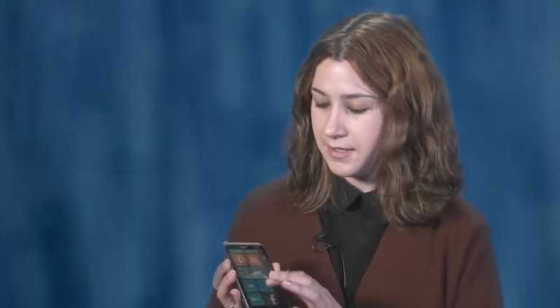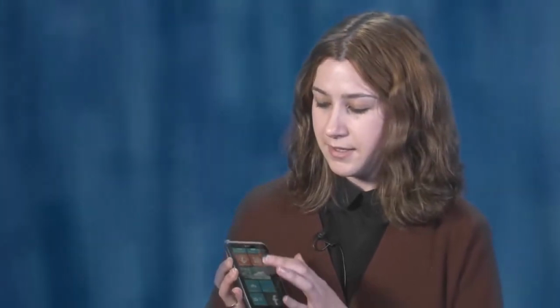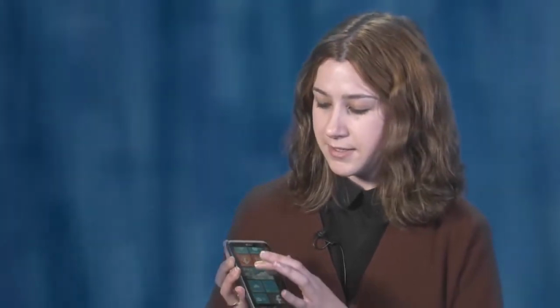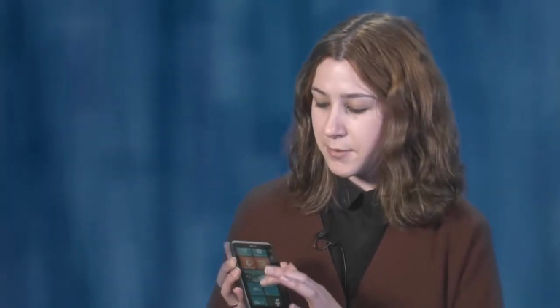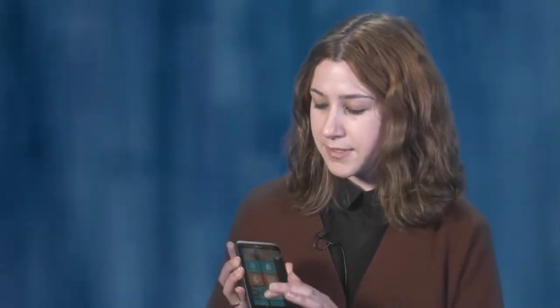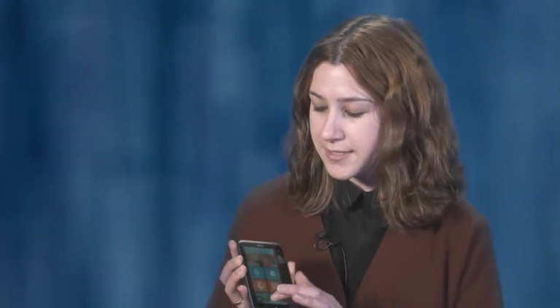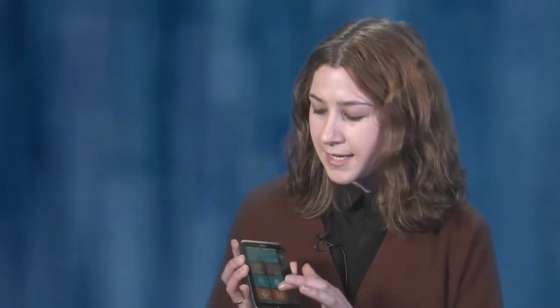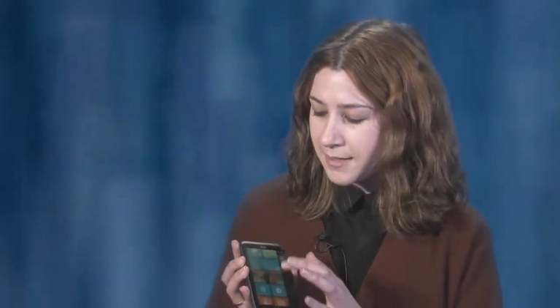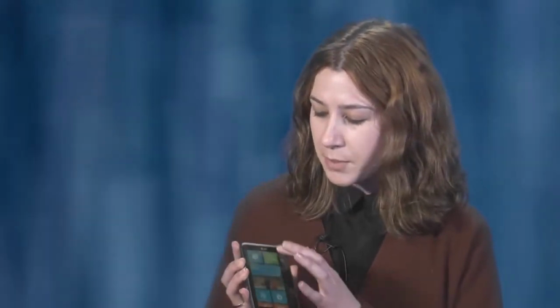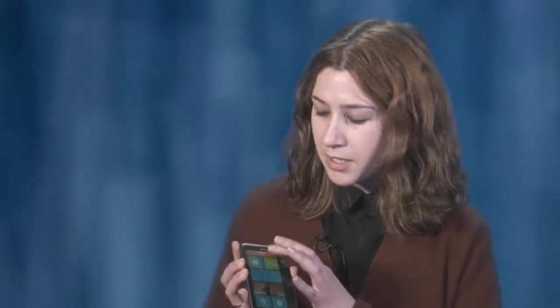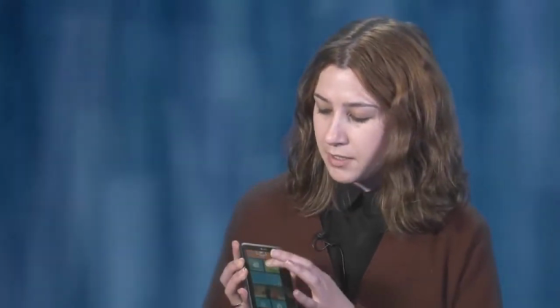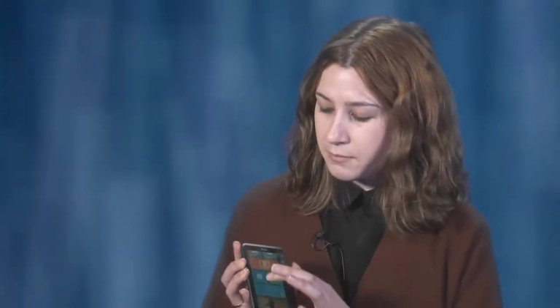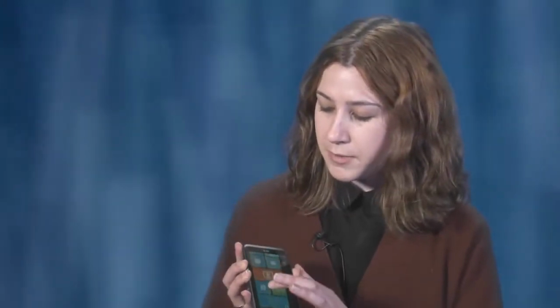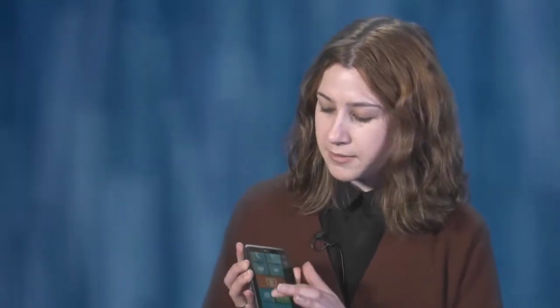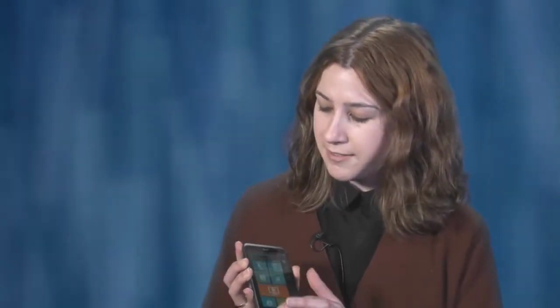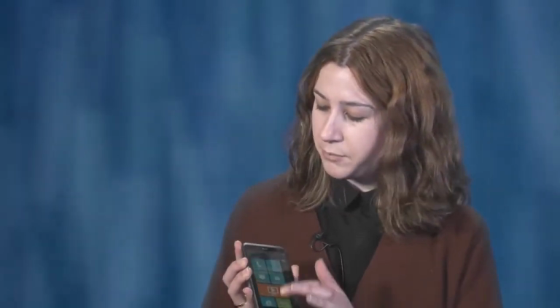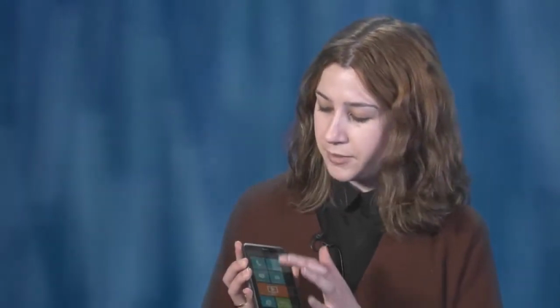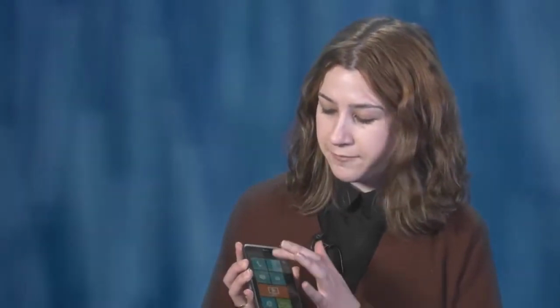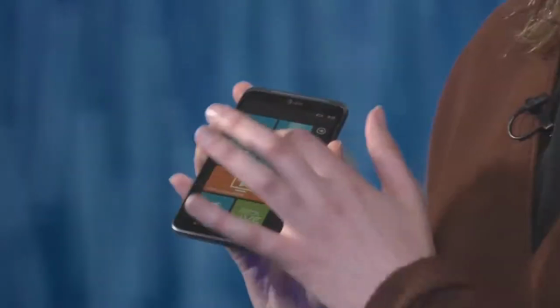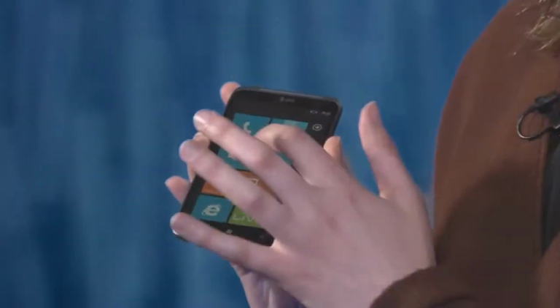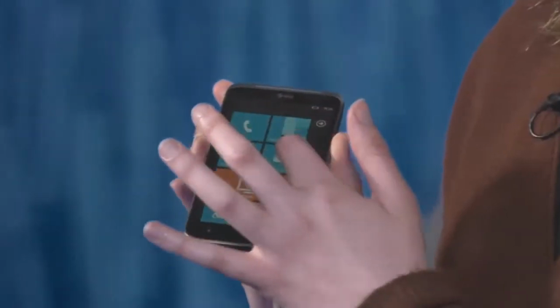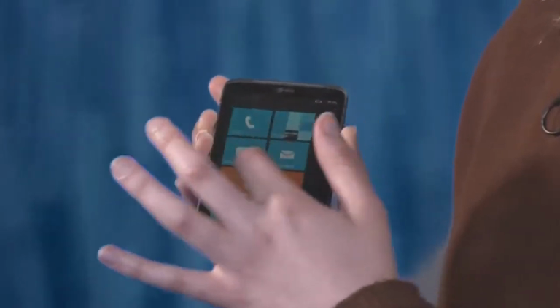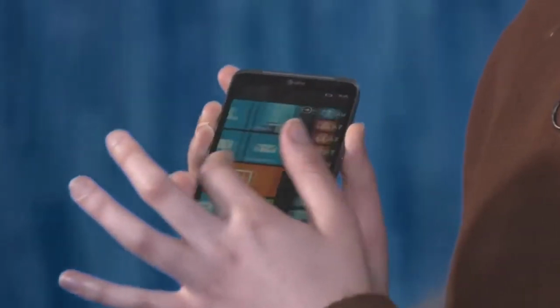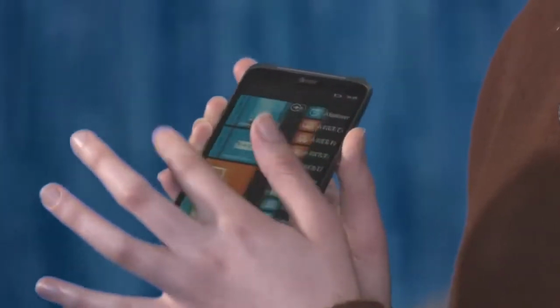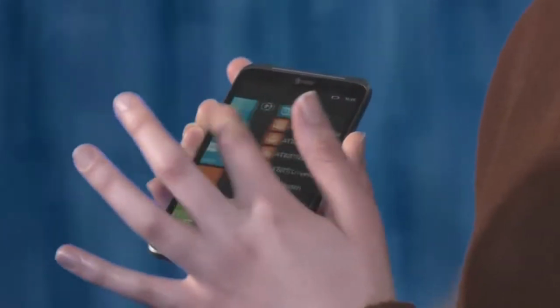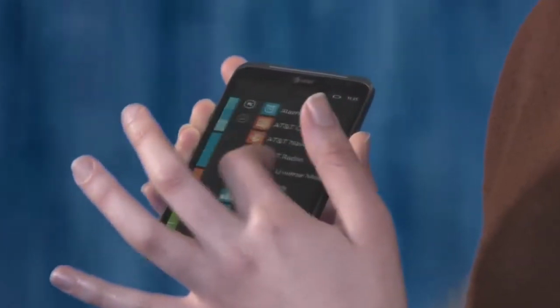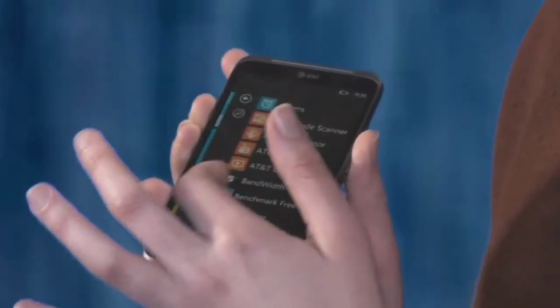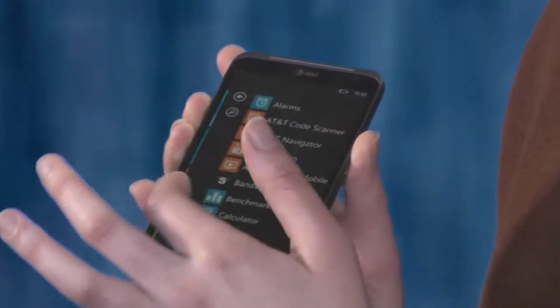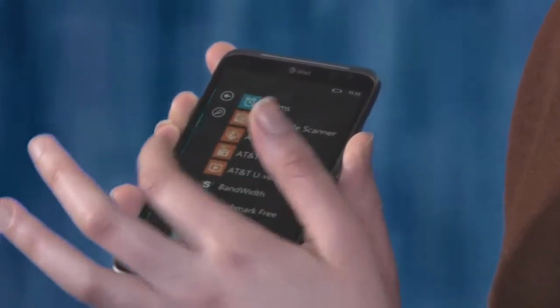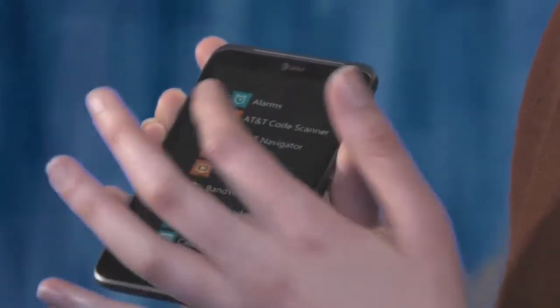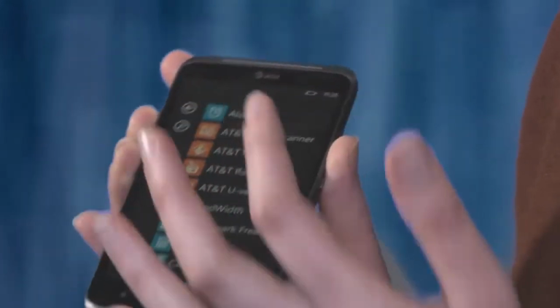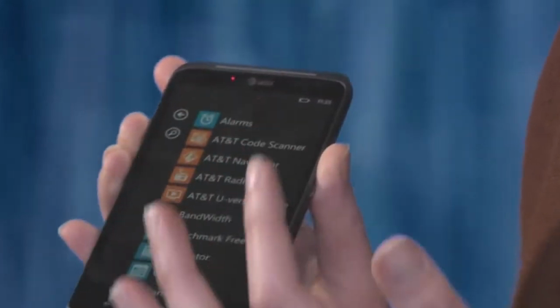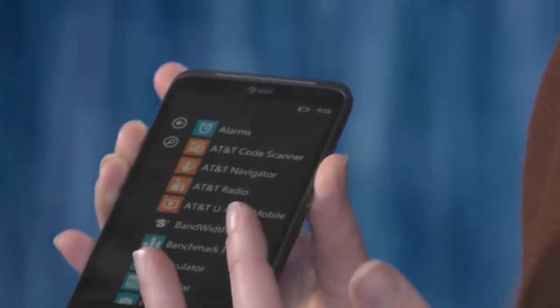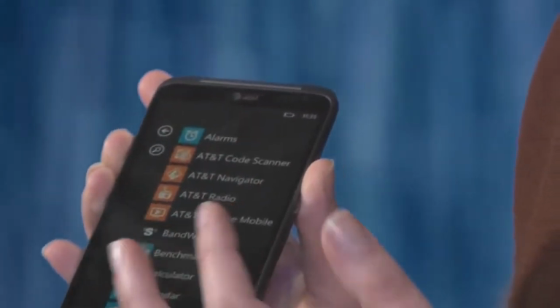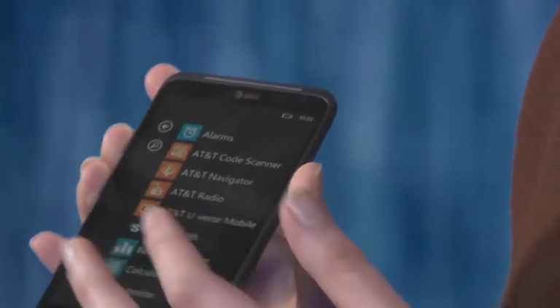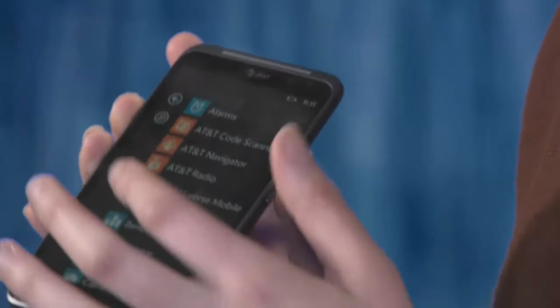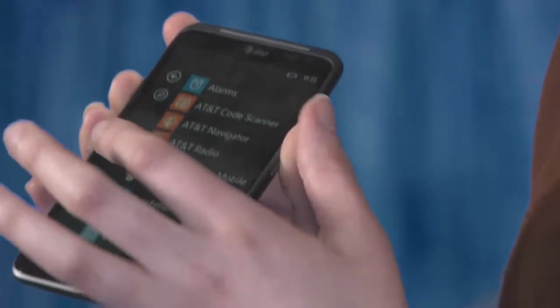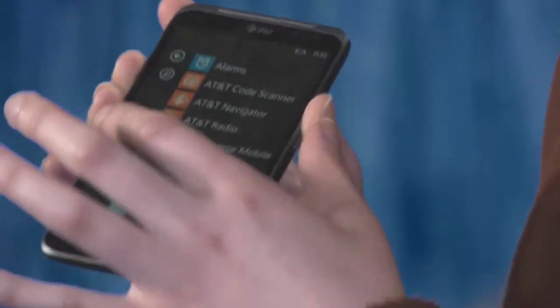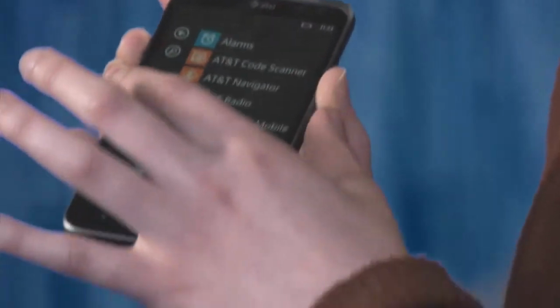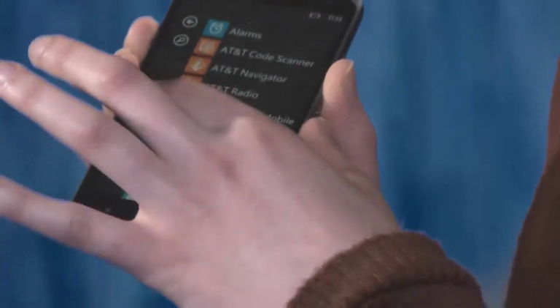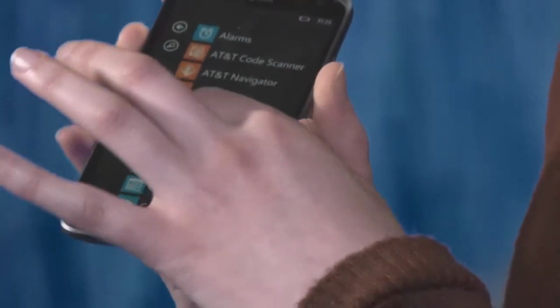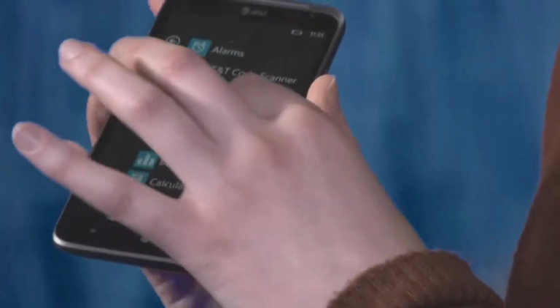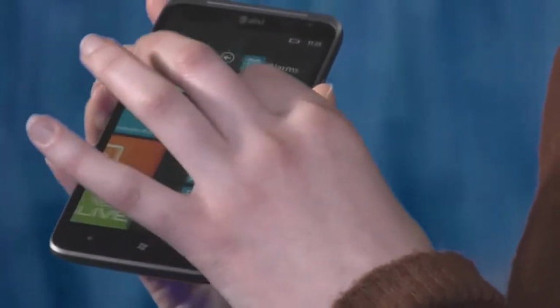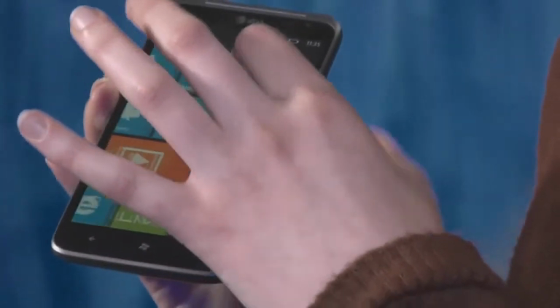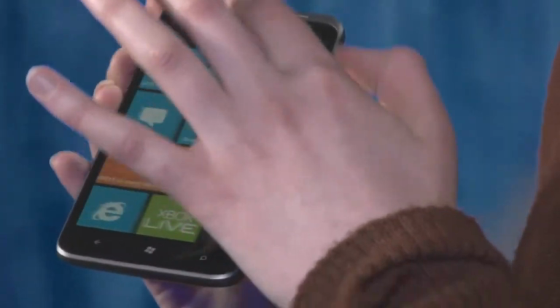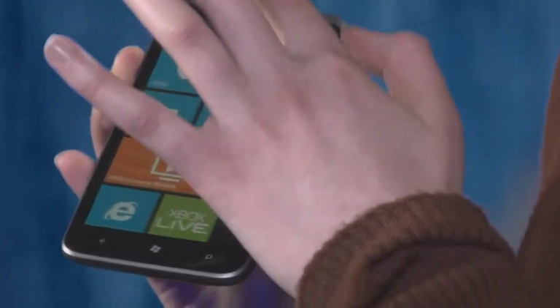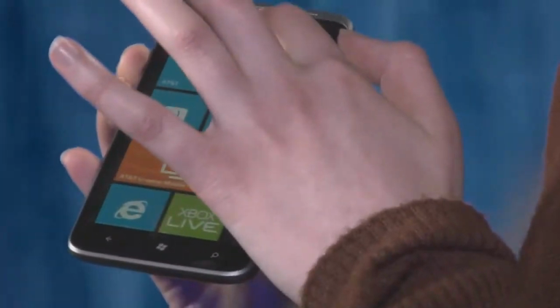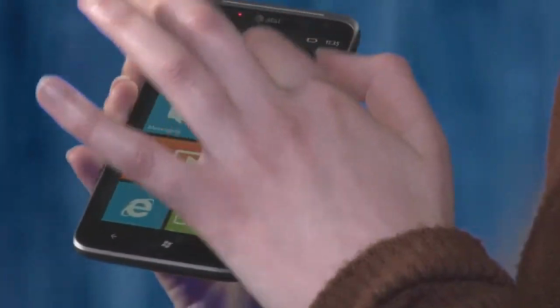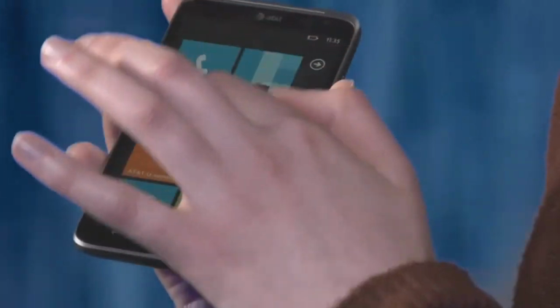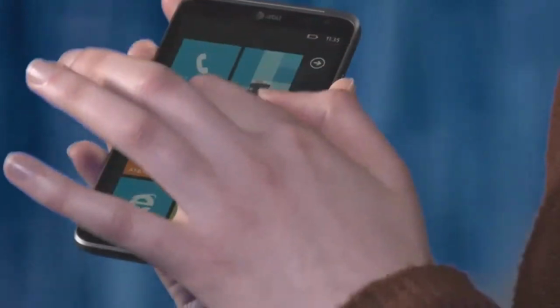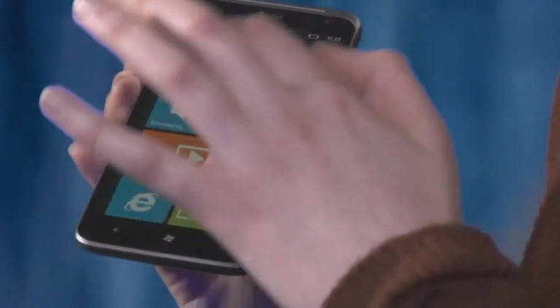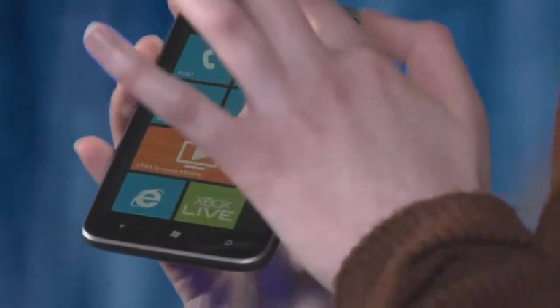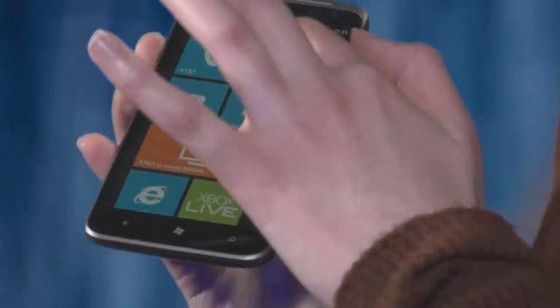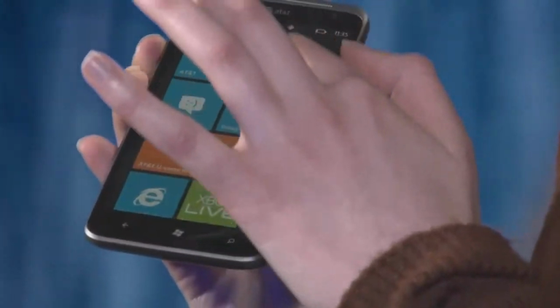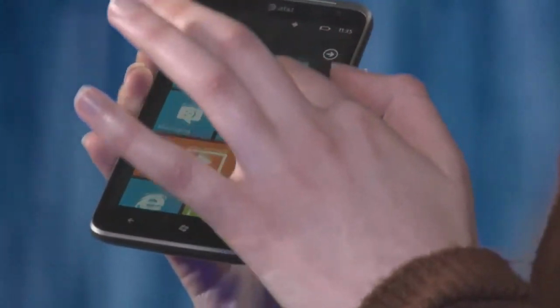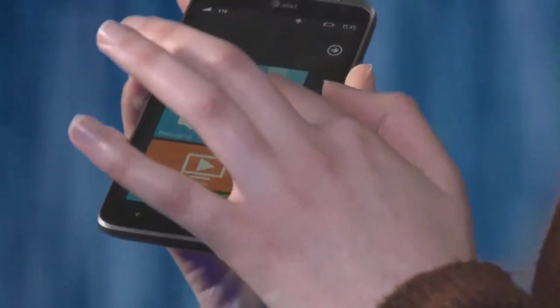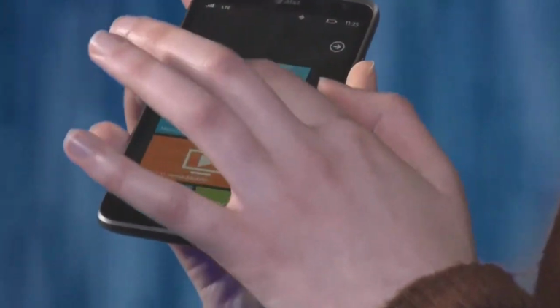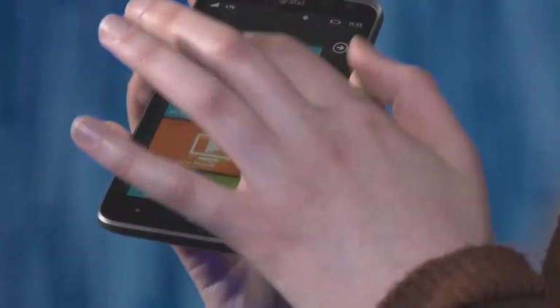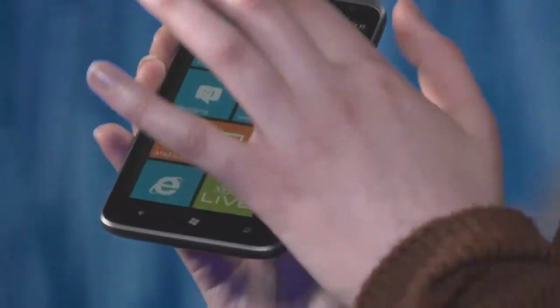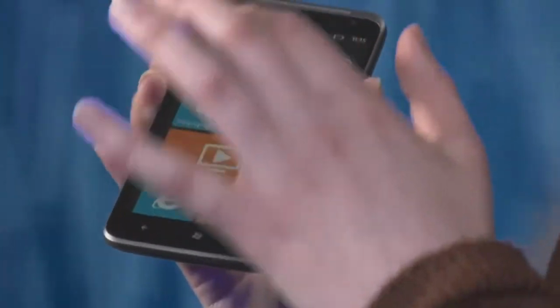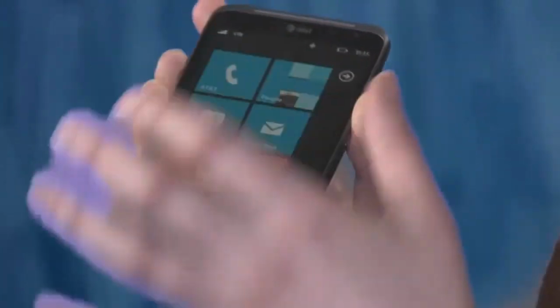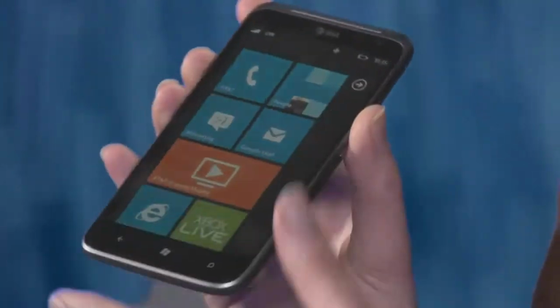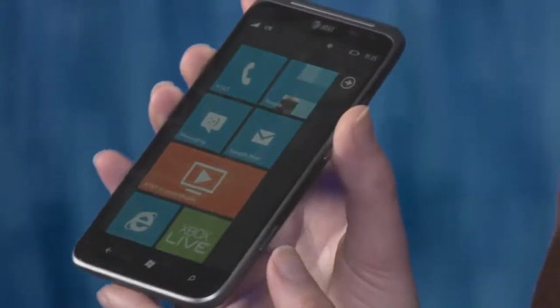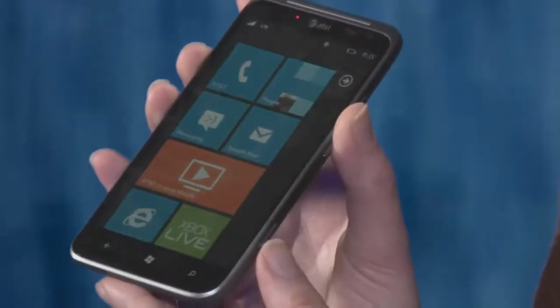It's the same Windows 7.5 interface with the live tiles that you're used to, and it's on AT&T's 4G LTE network.